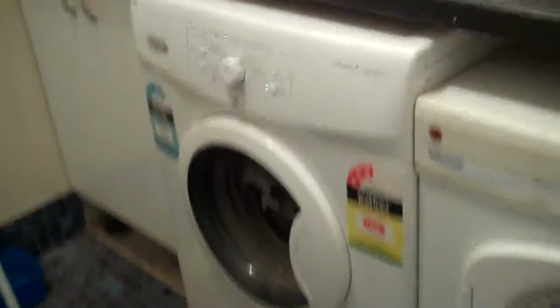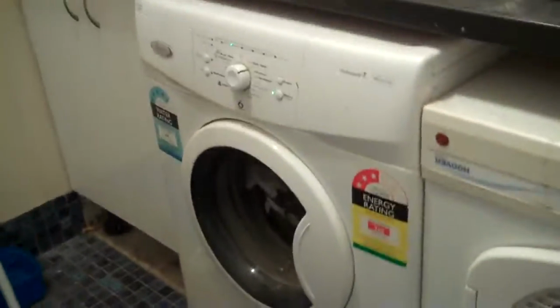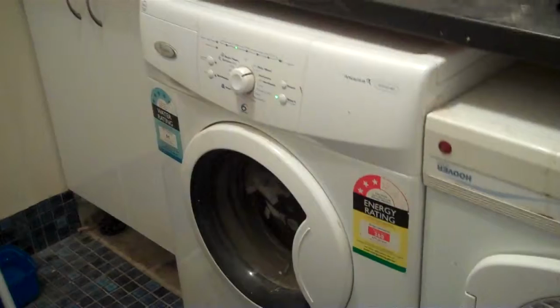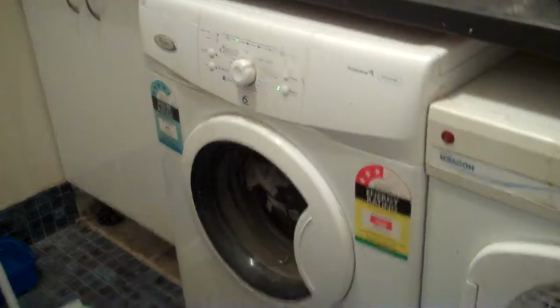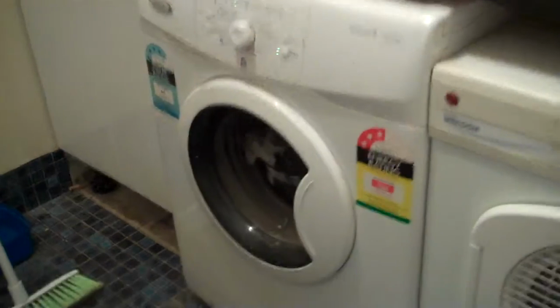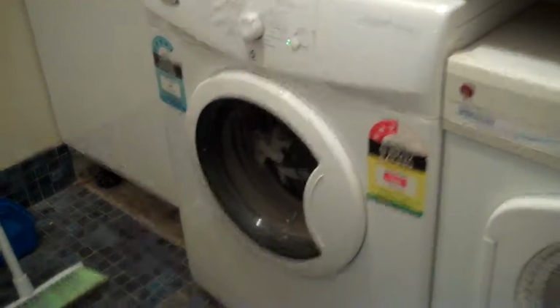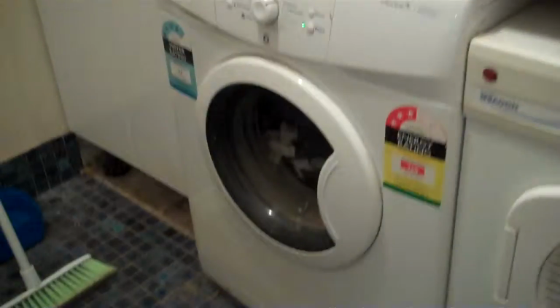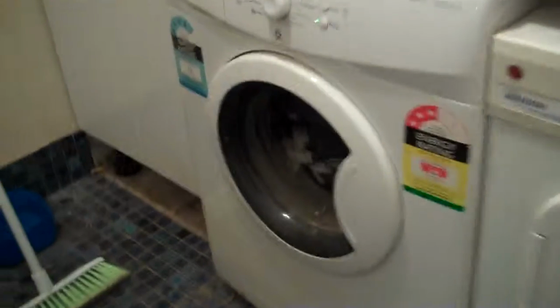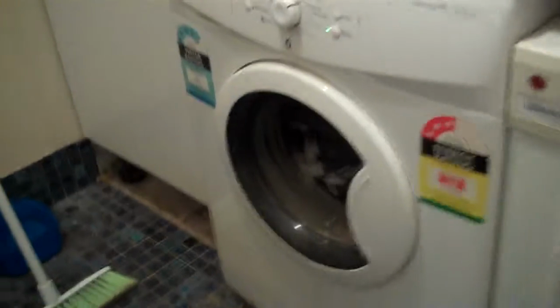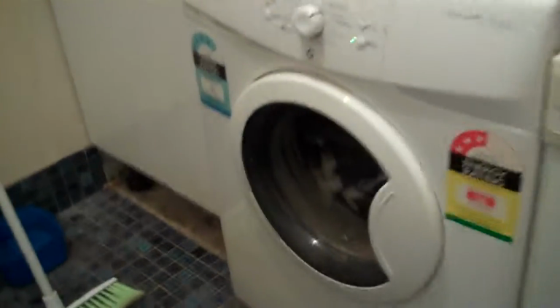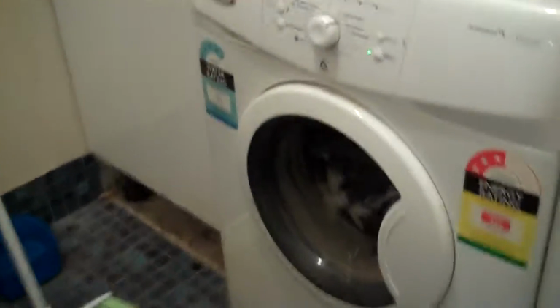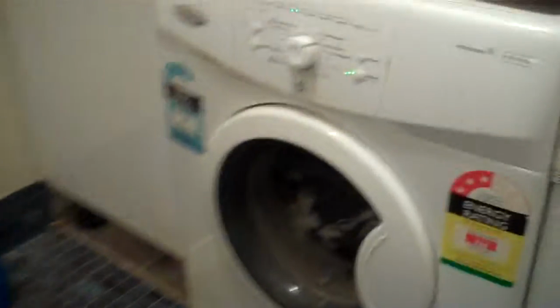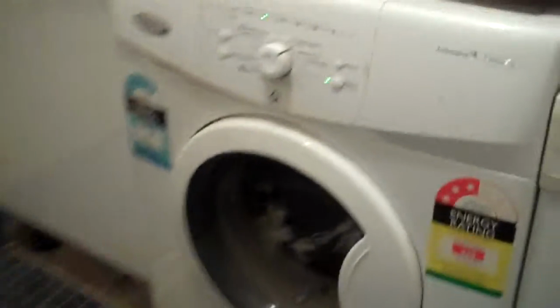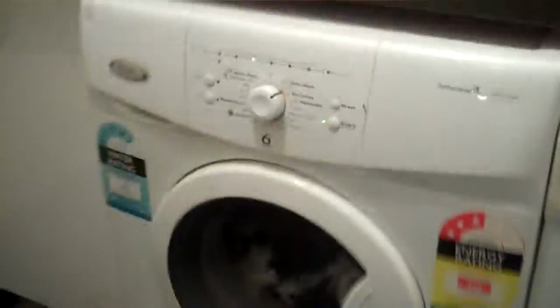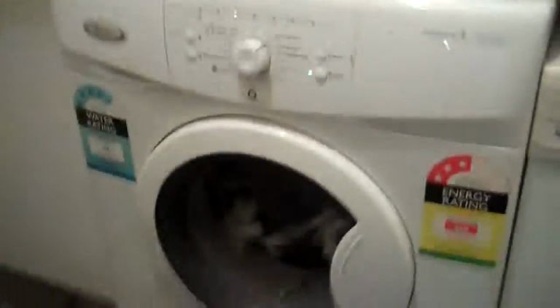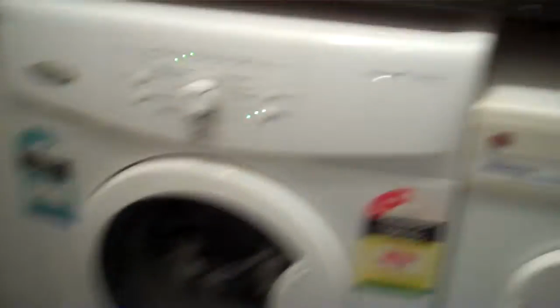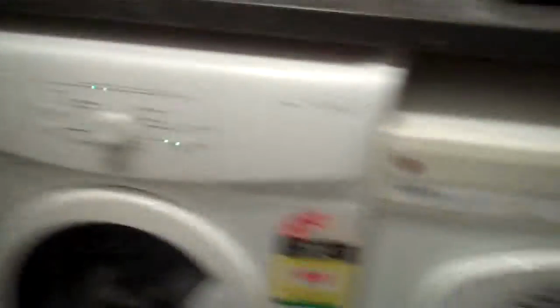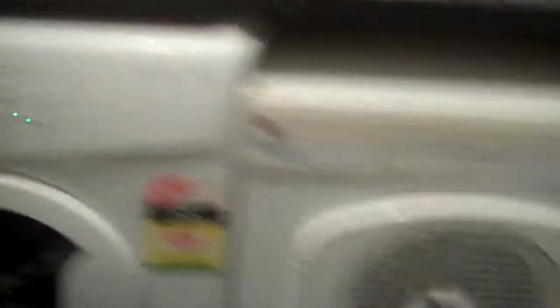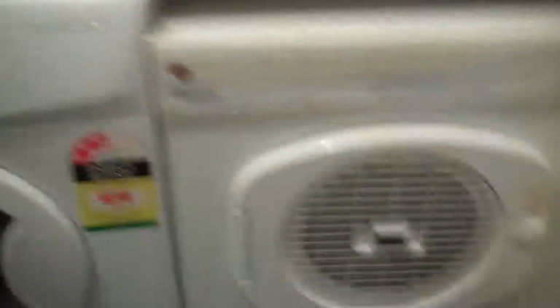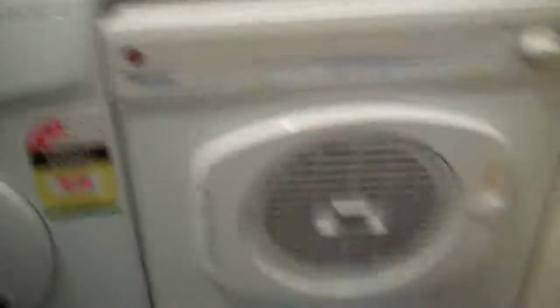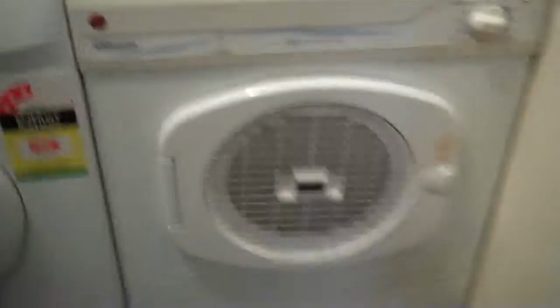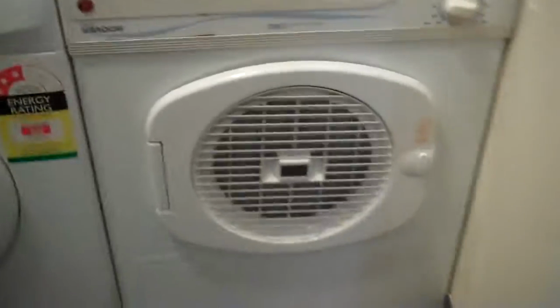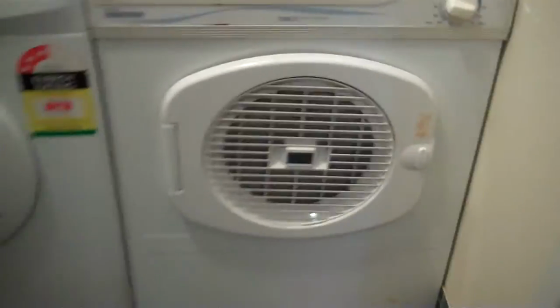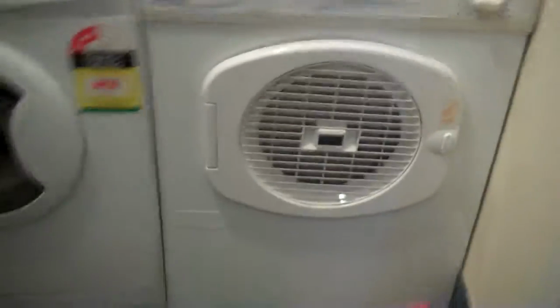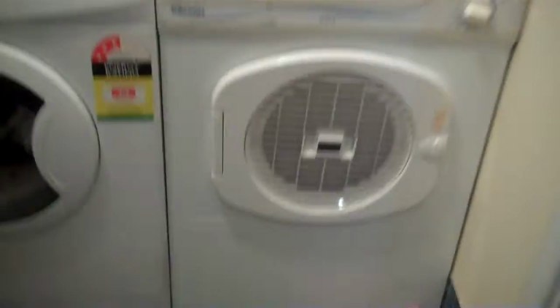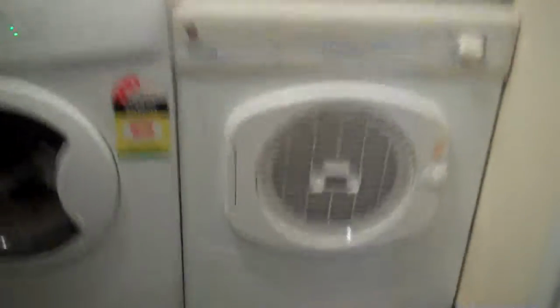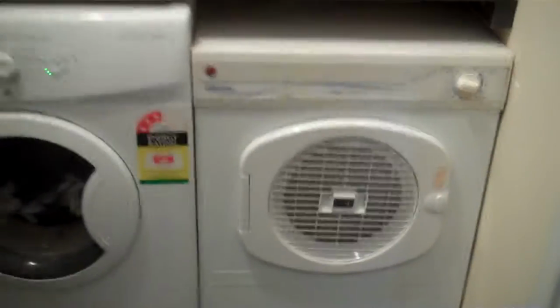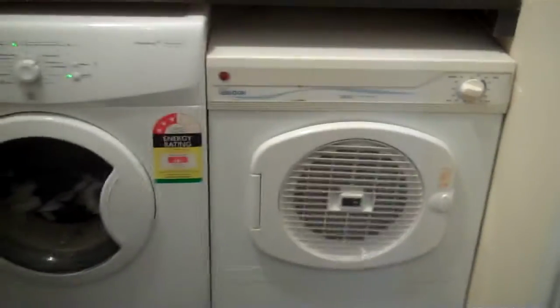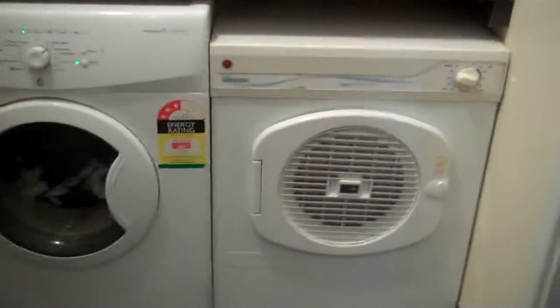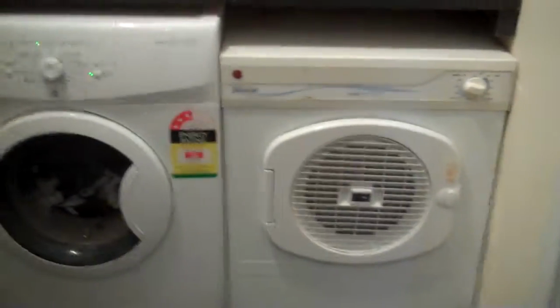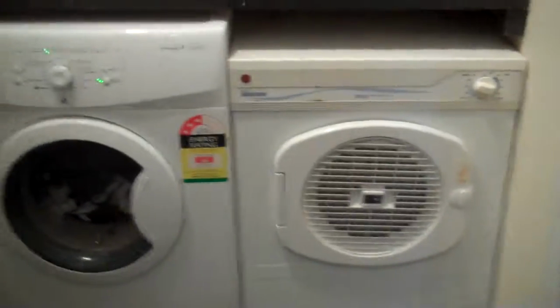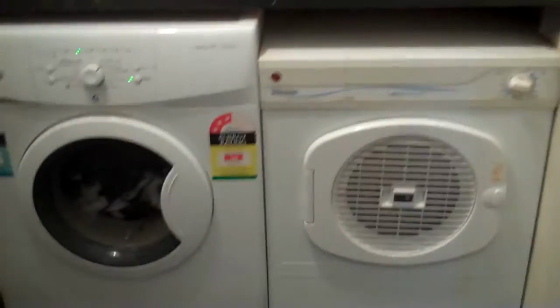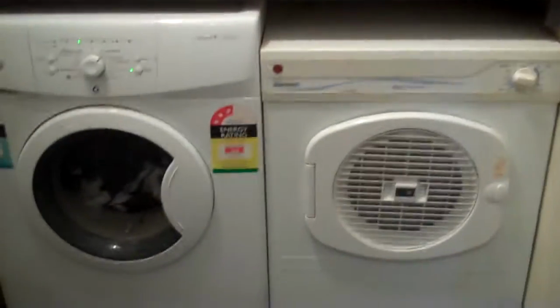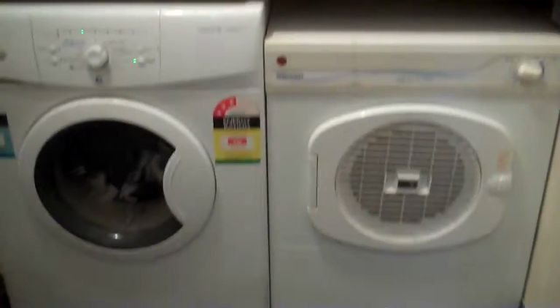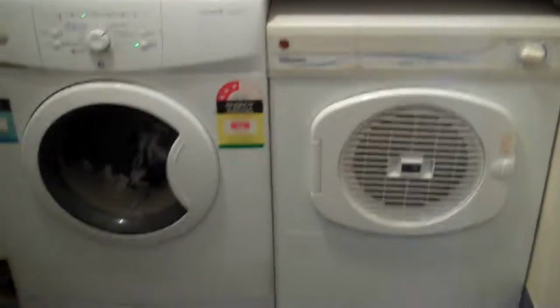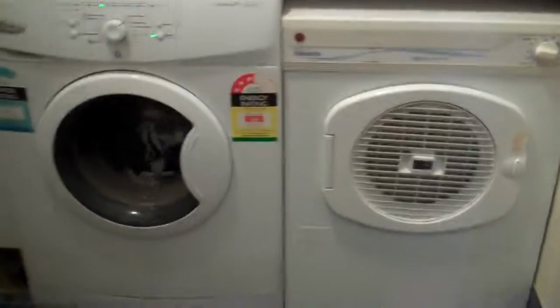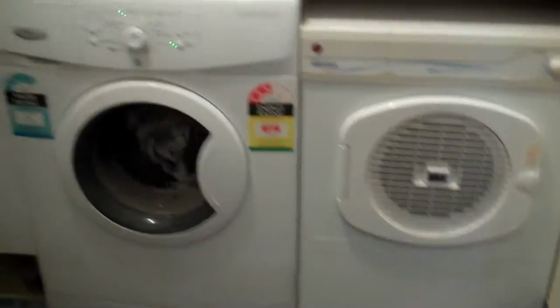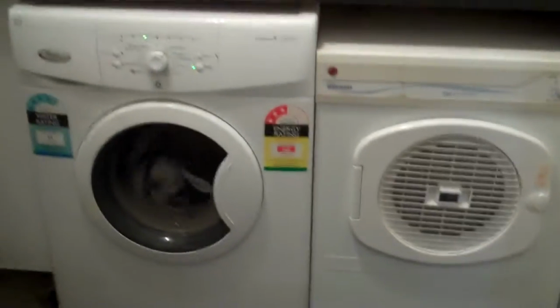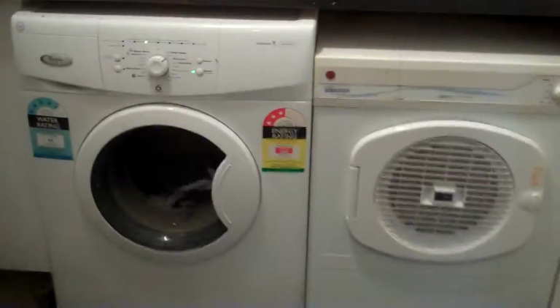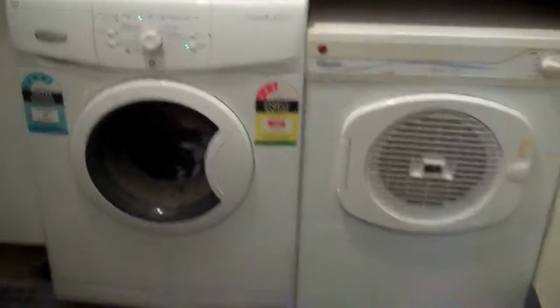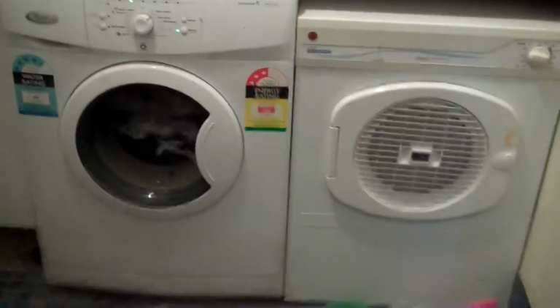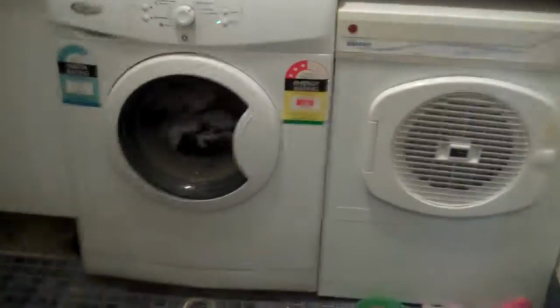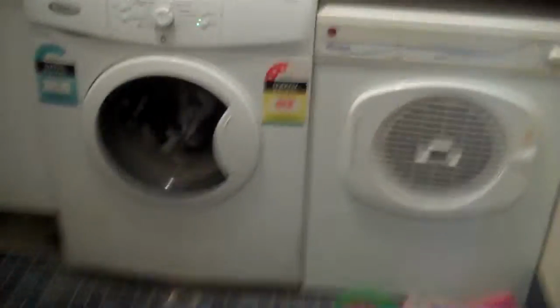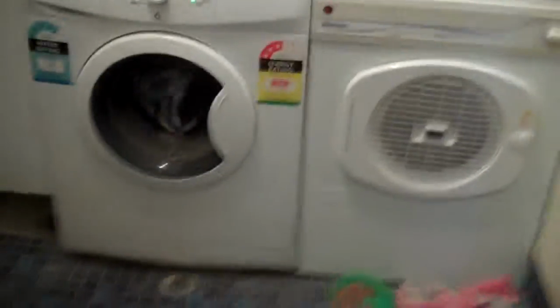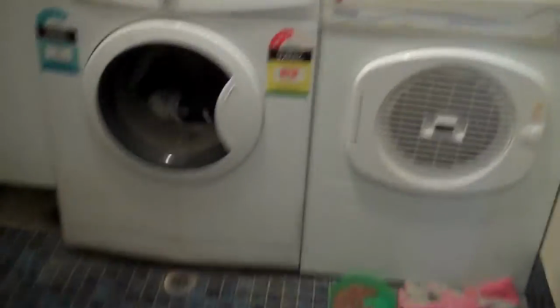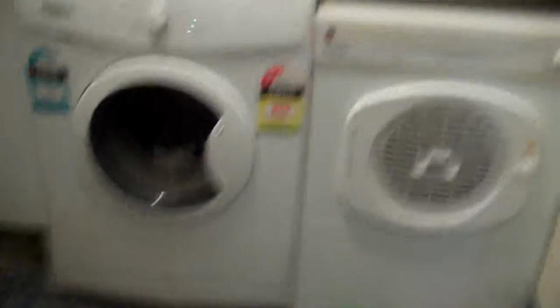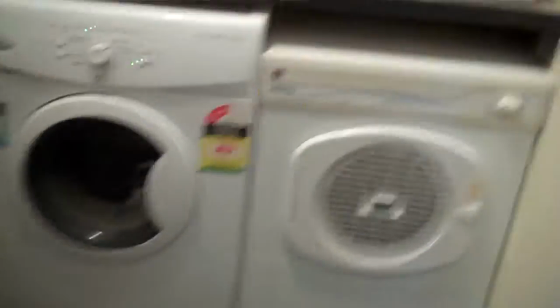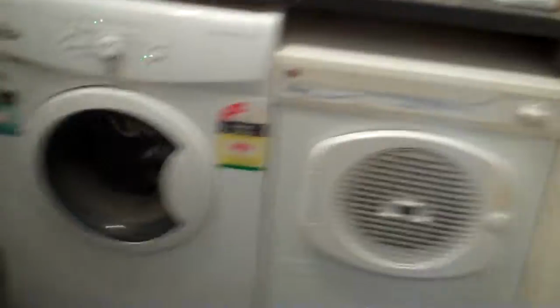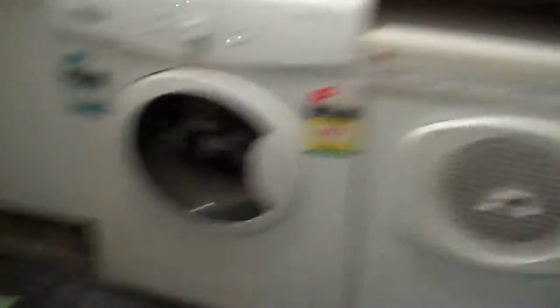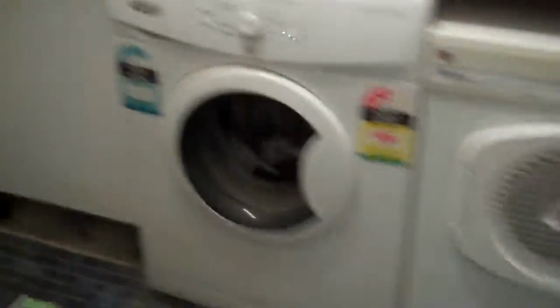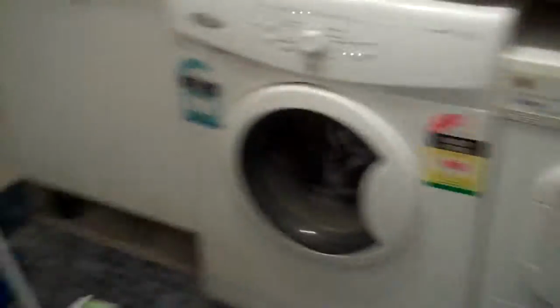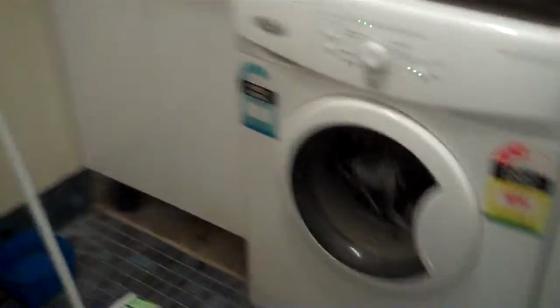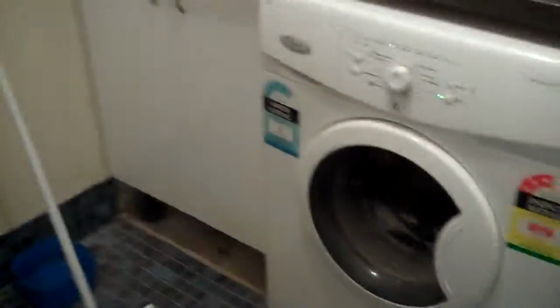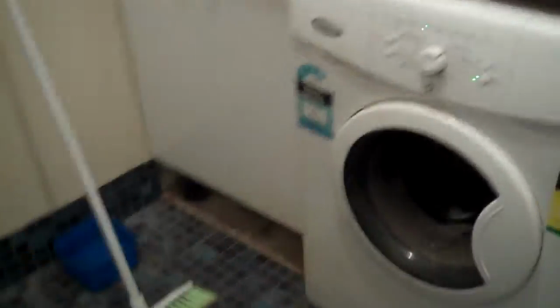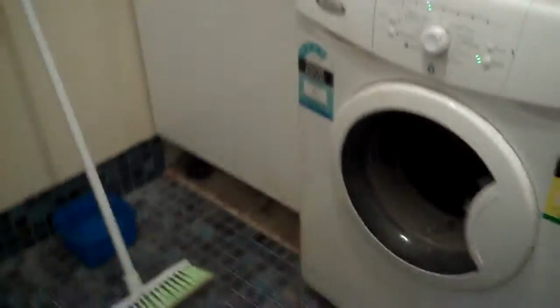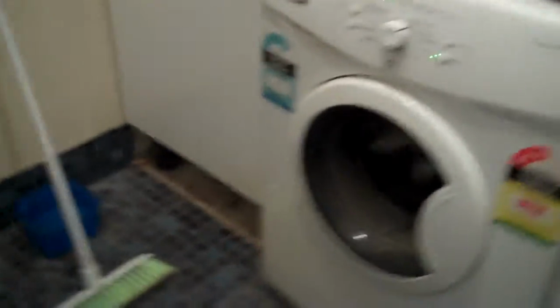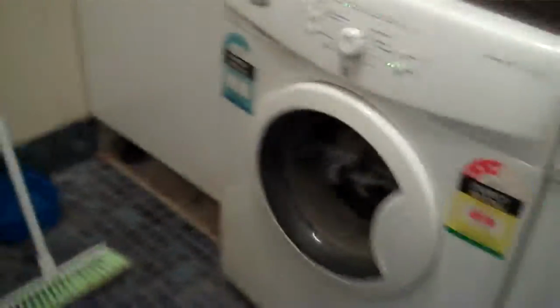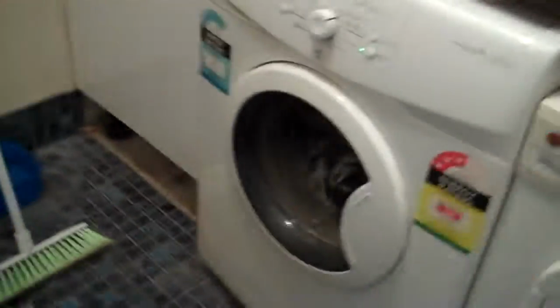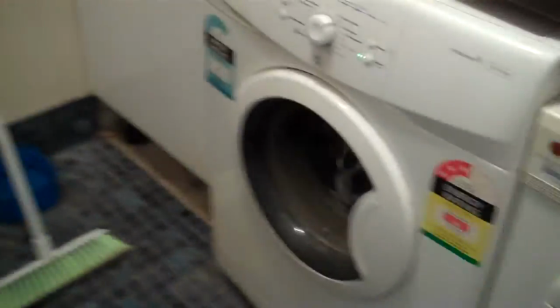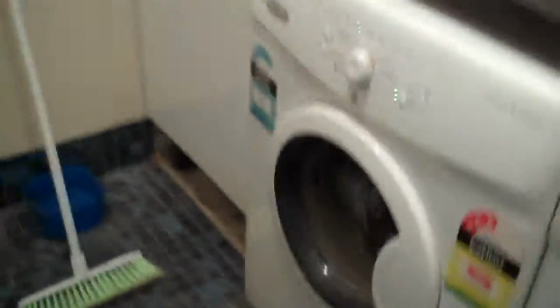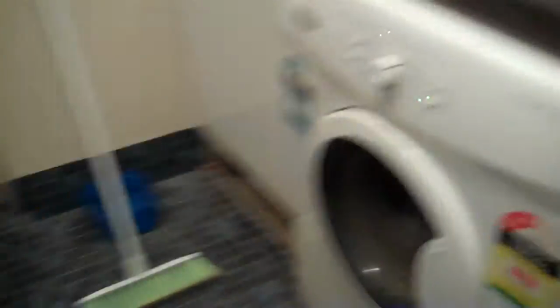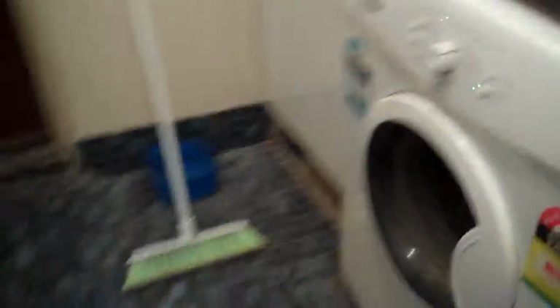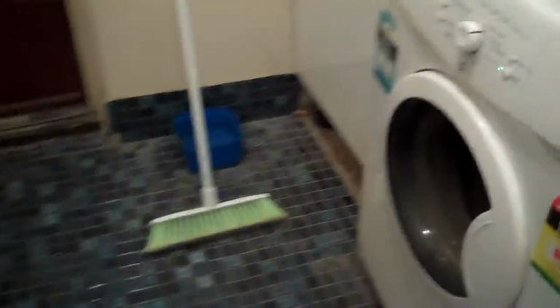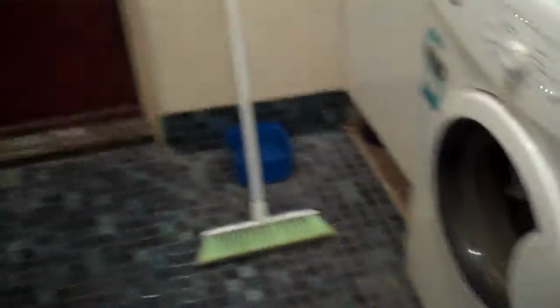I have not only washing on, I have a dryer on as well. So I'm doing the last little tiny bit of washing before we lose our washing machine.